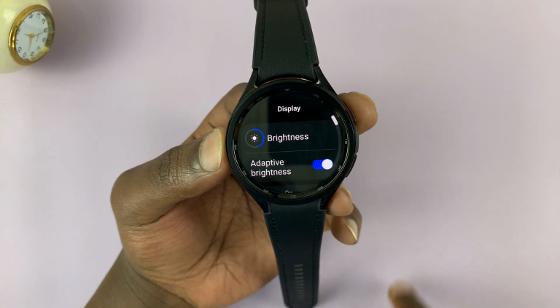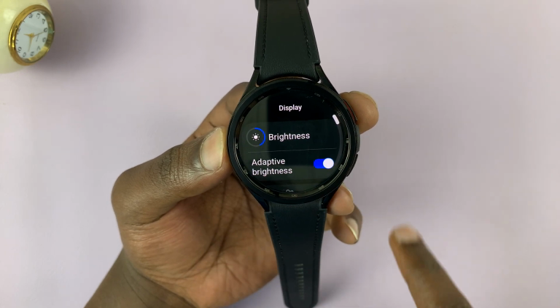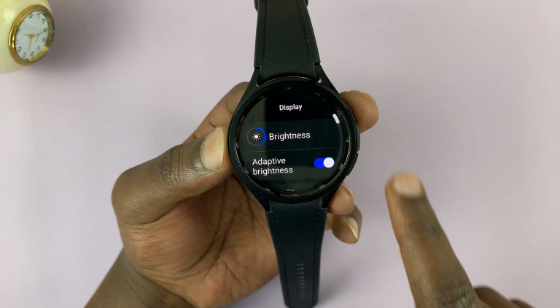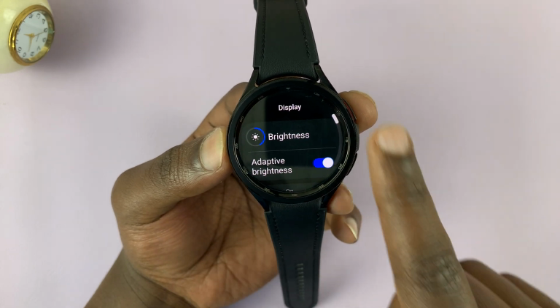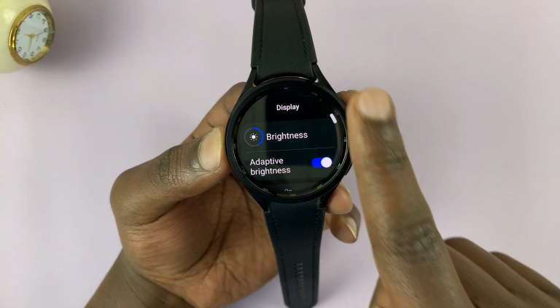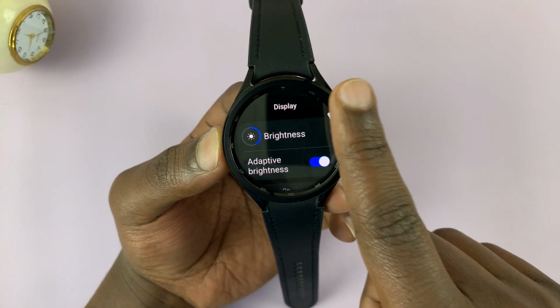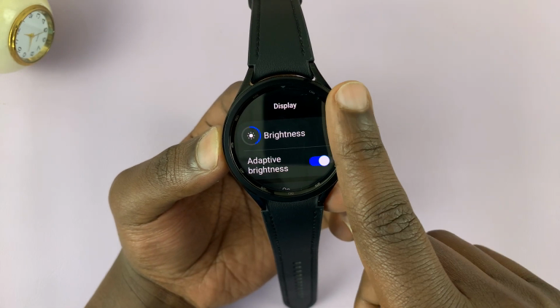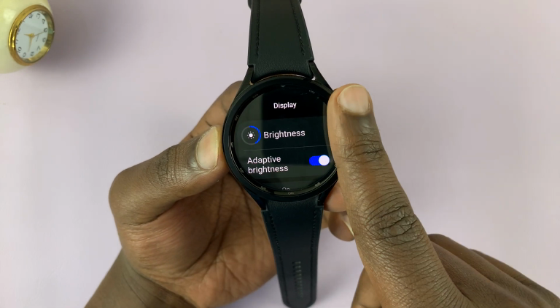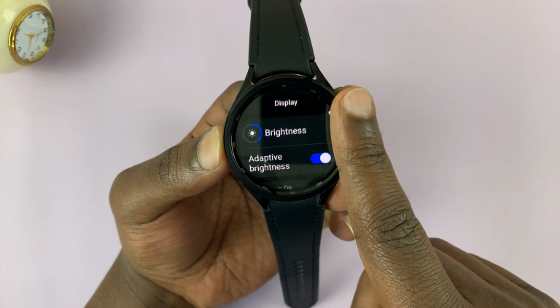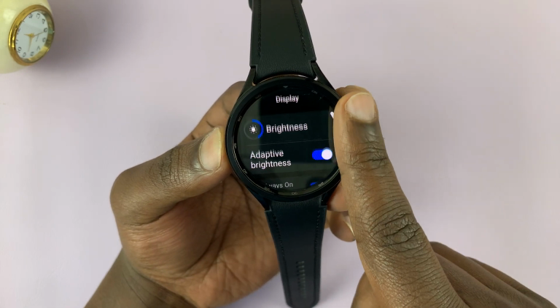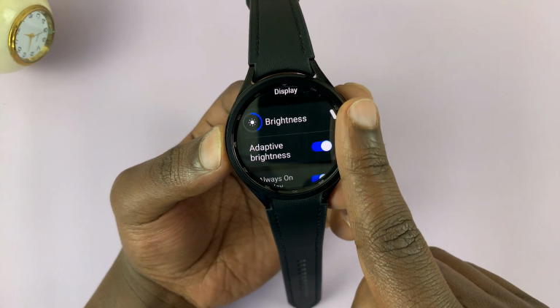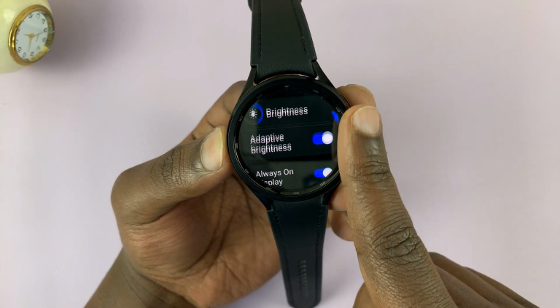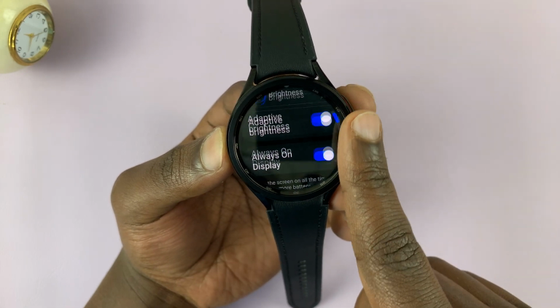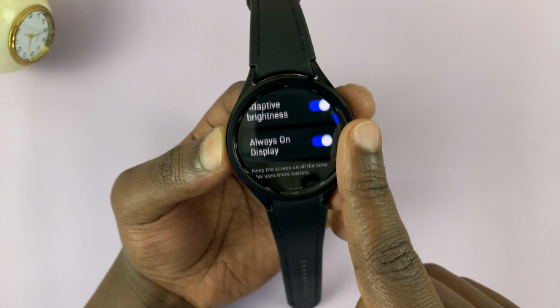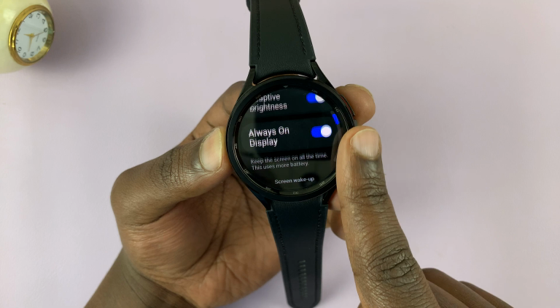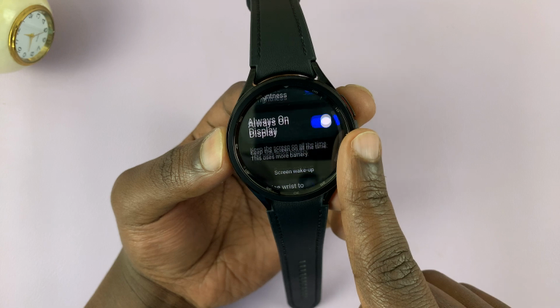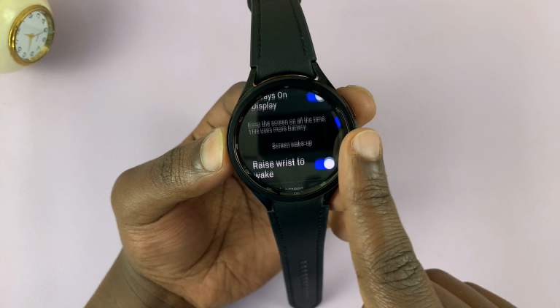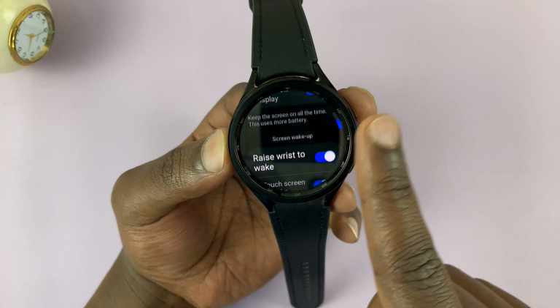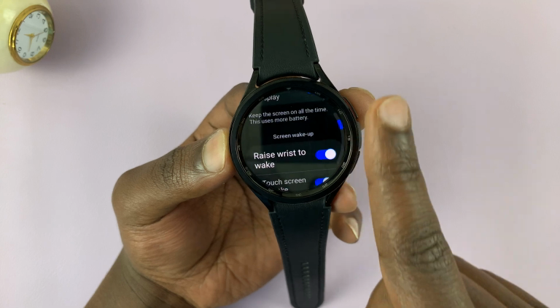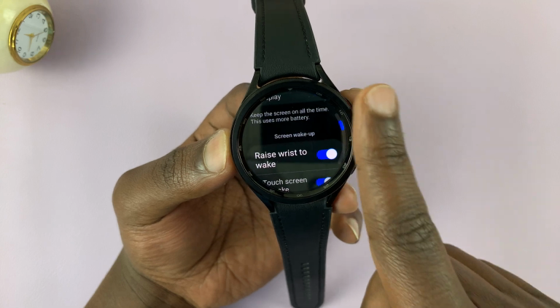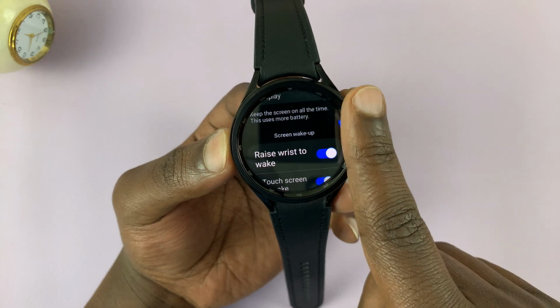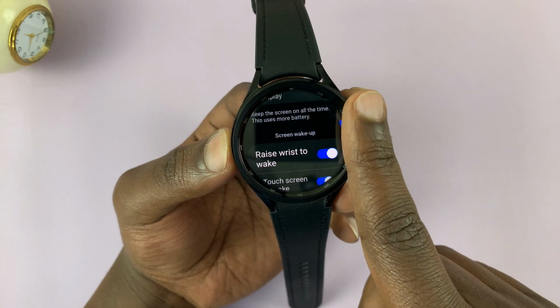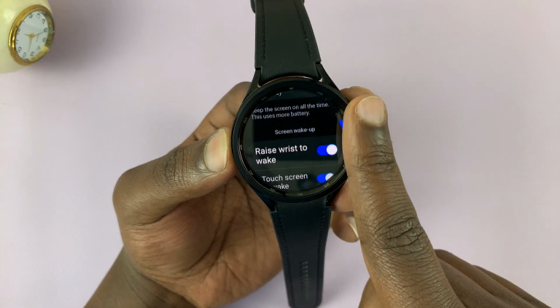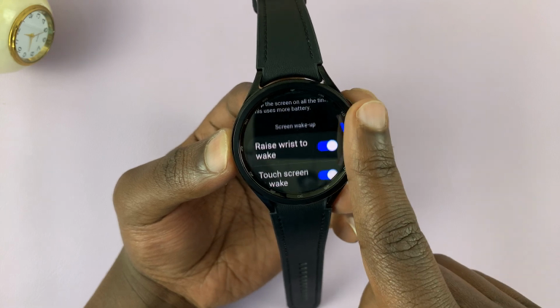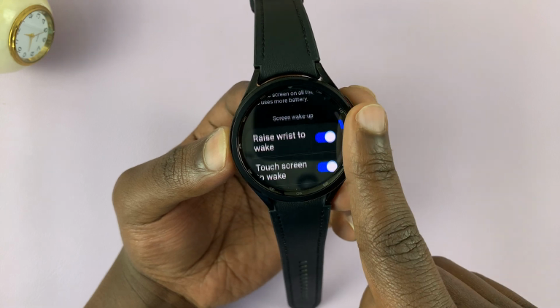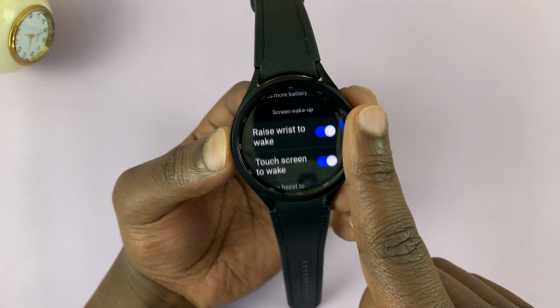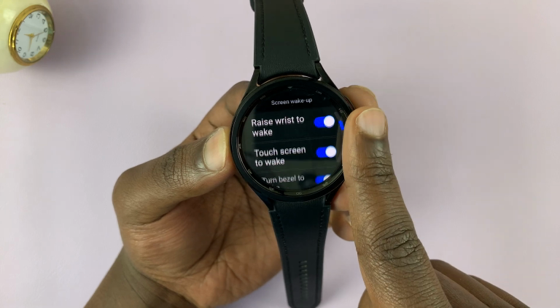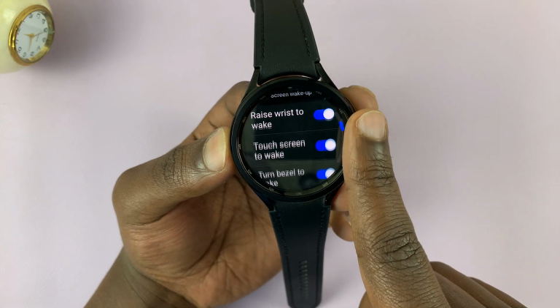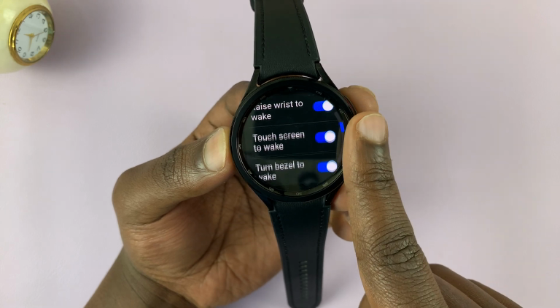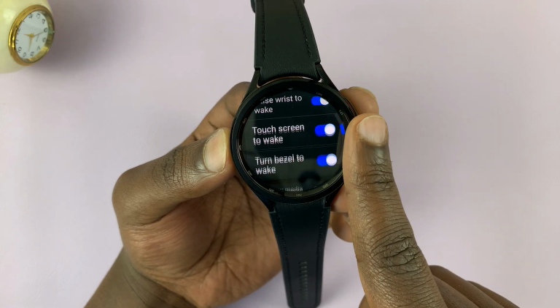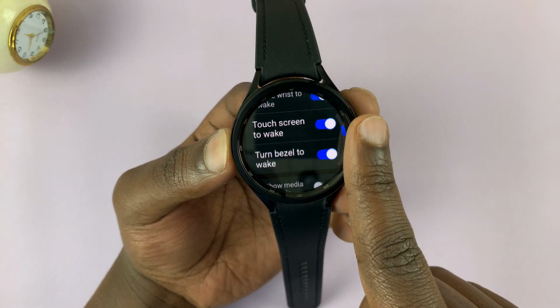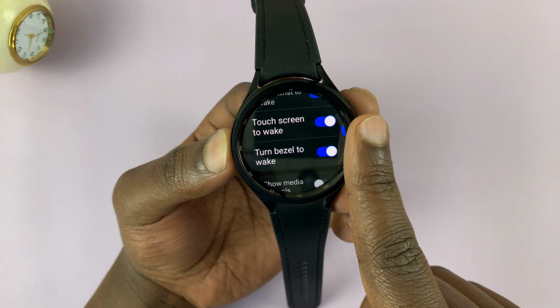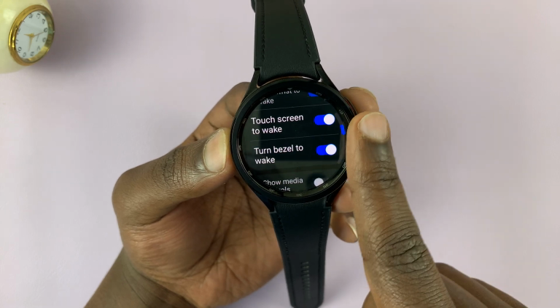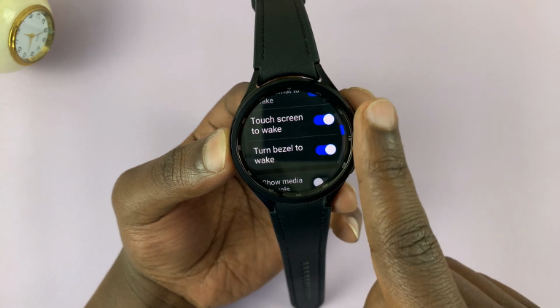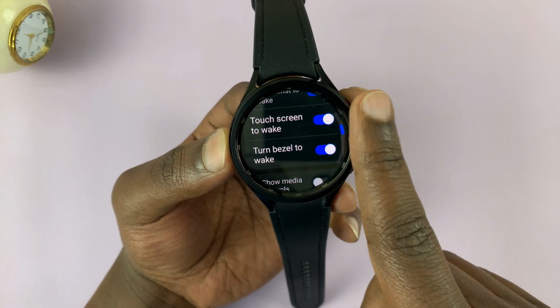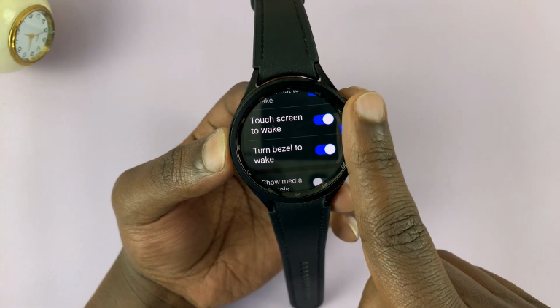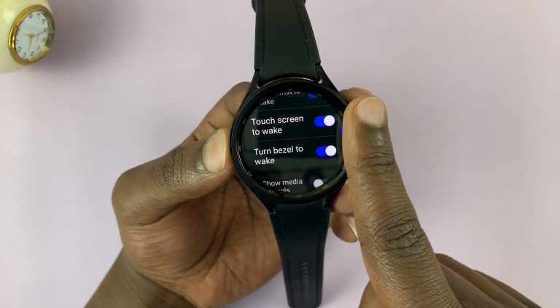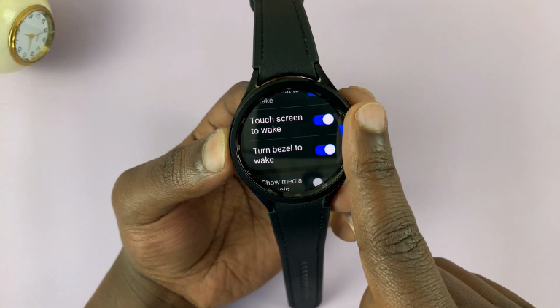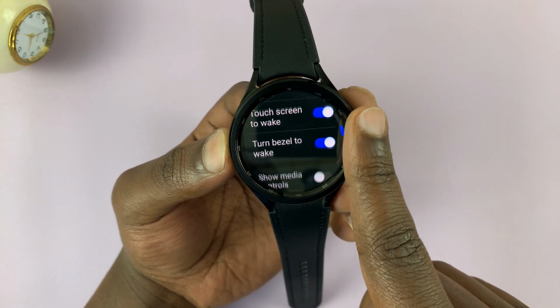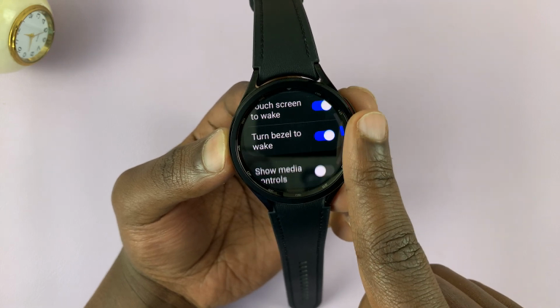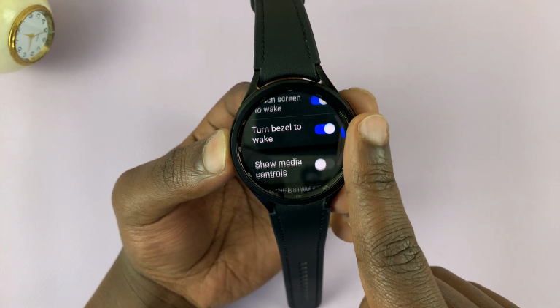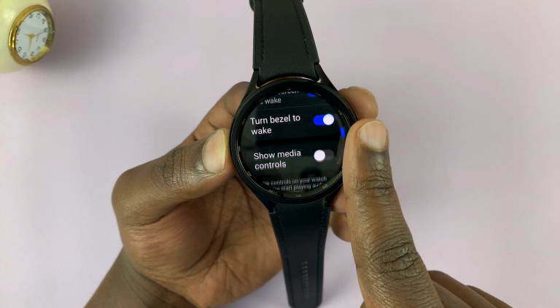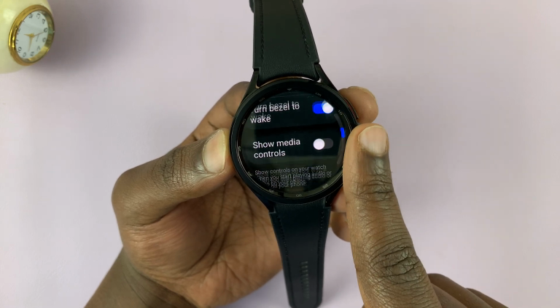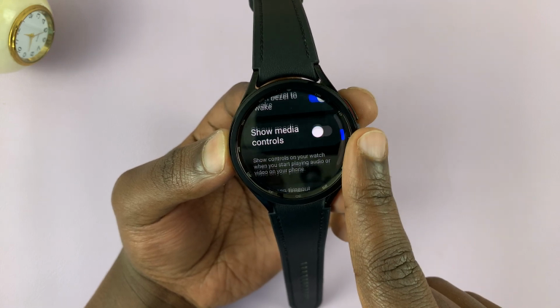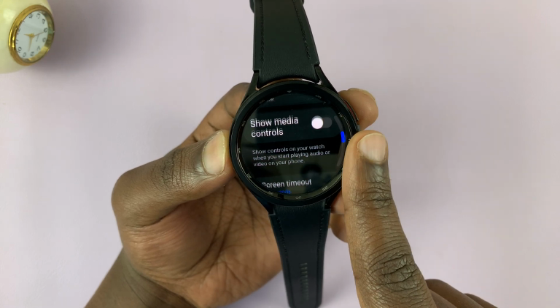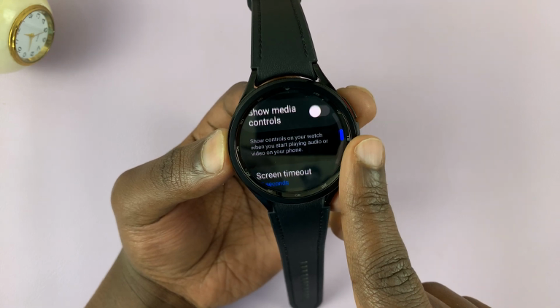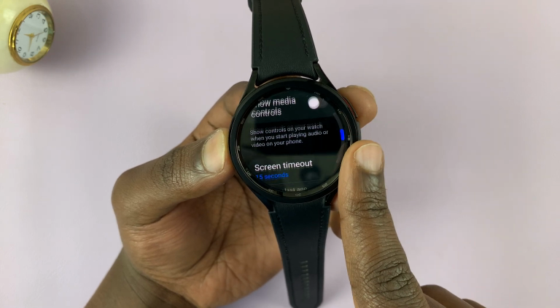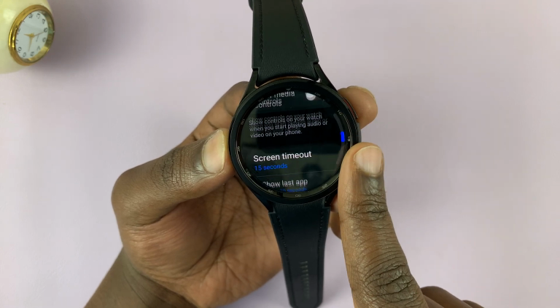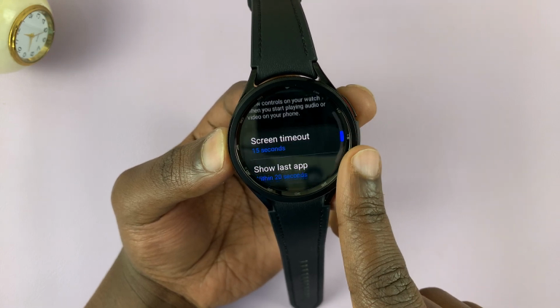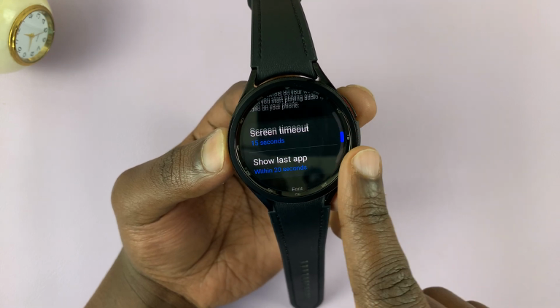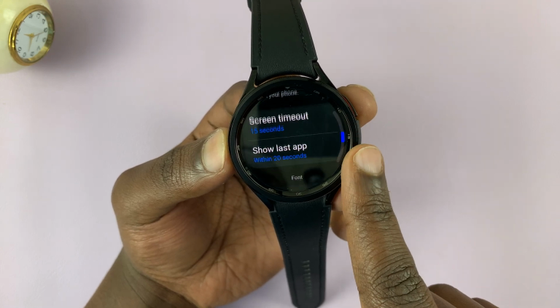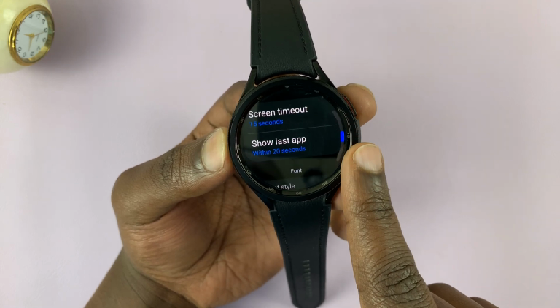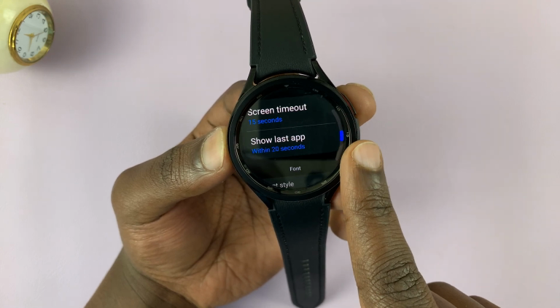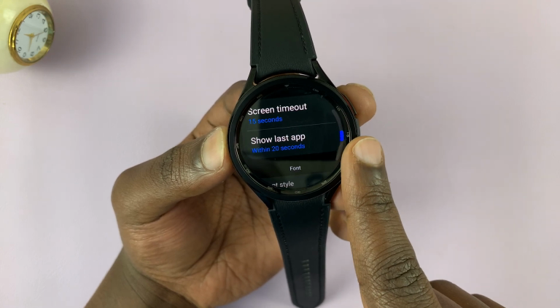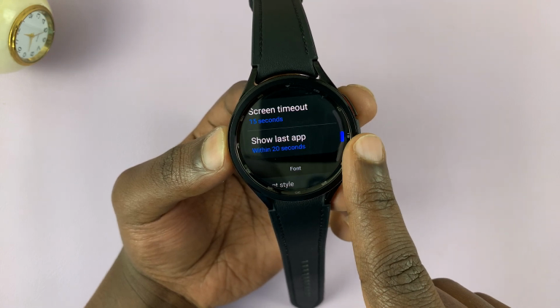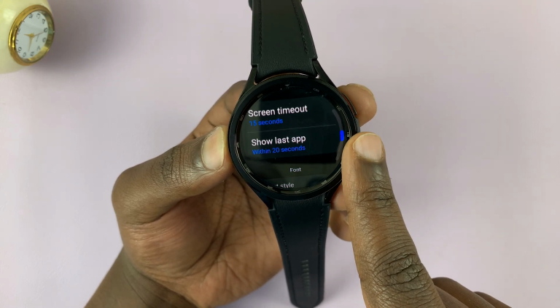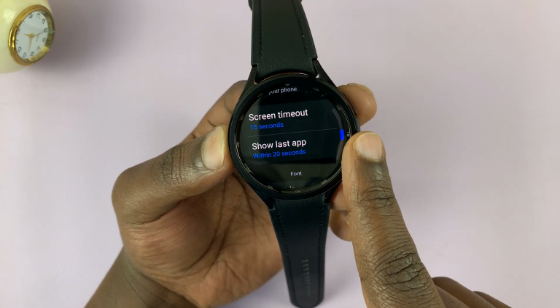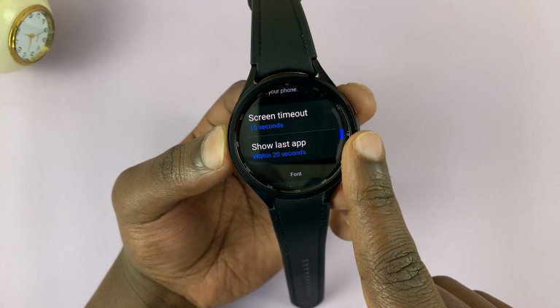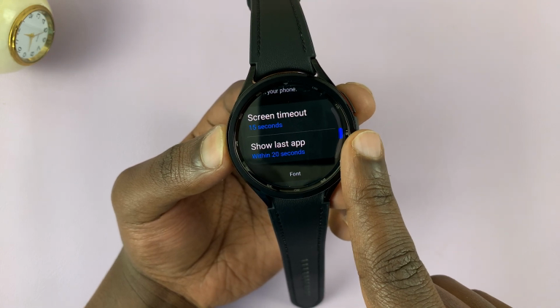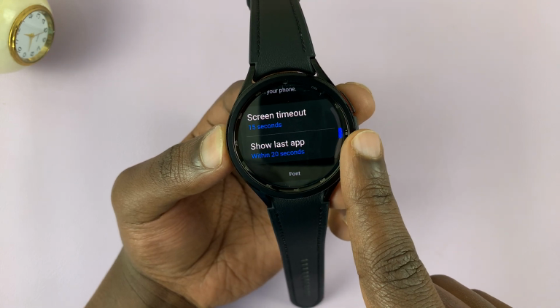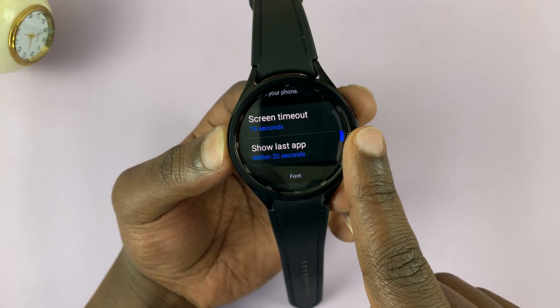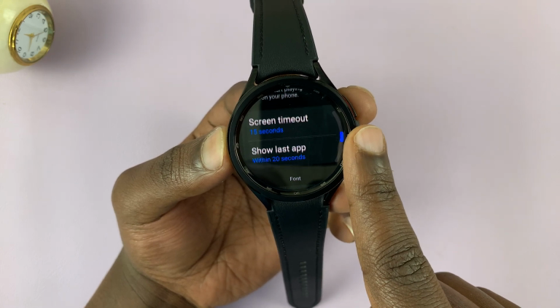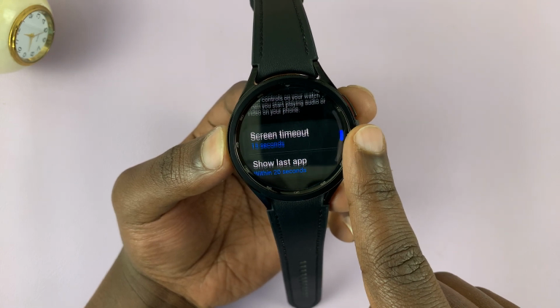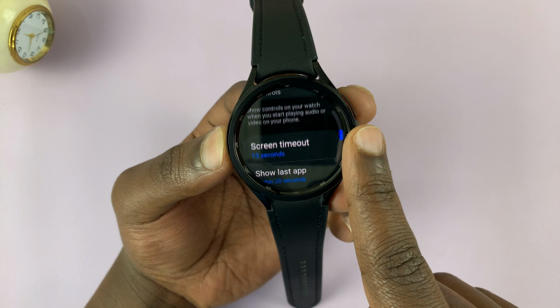Under Display, you can scroll down until you get to Screen Timeout.